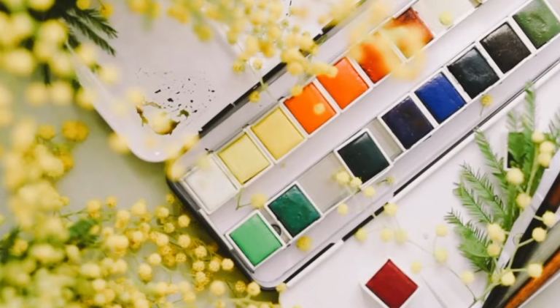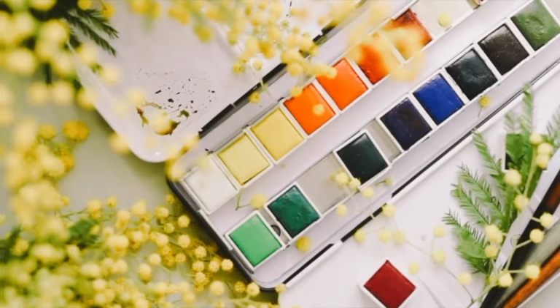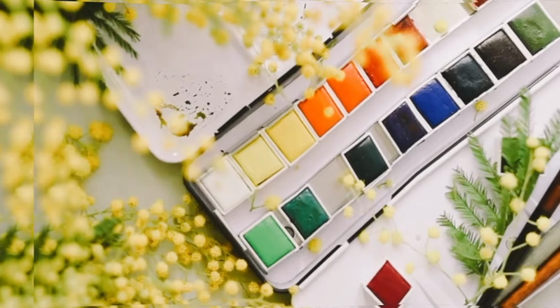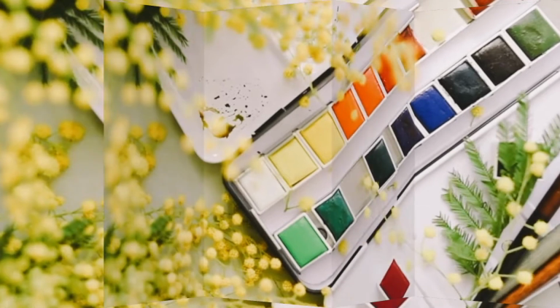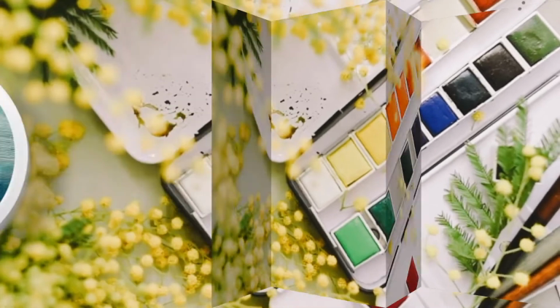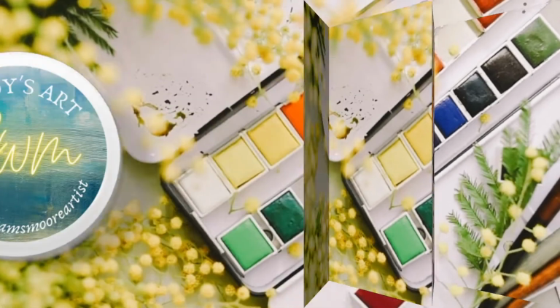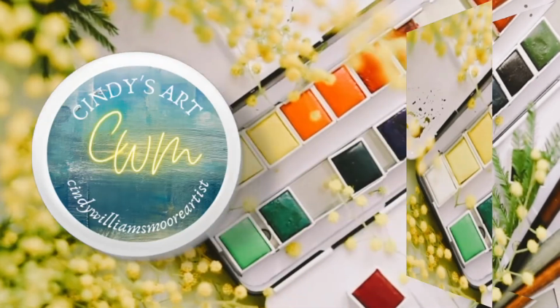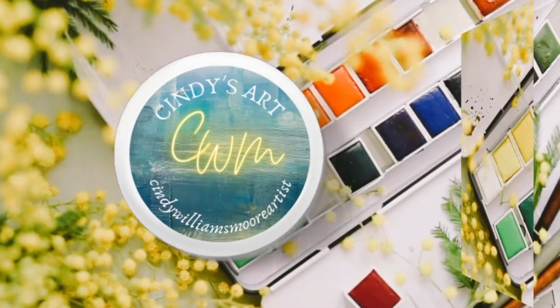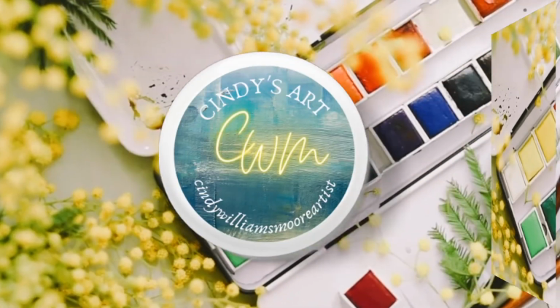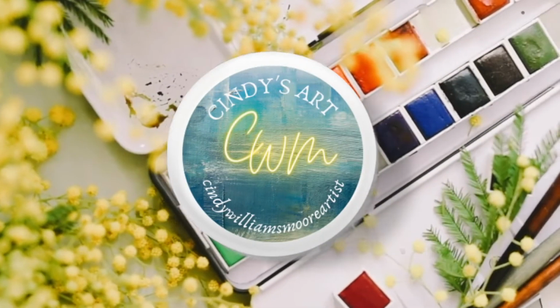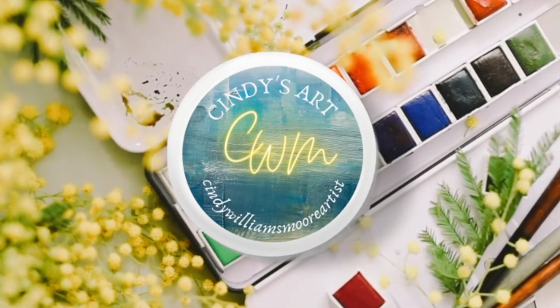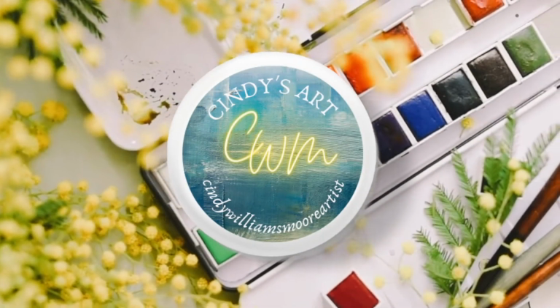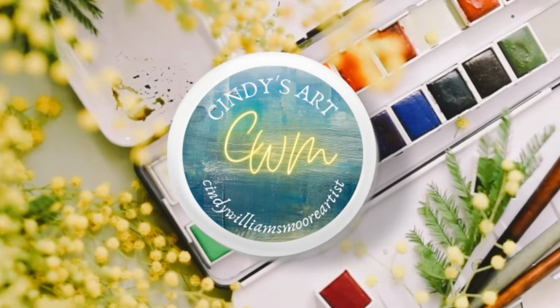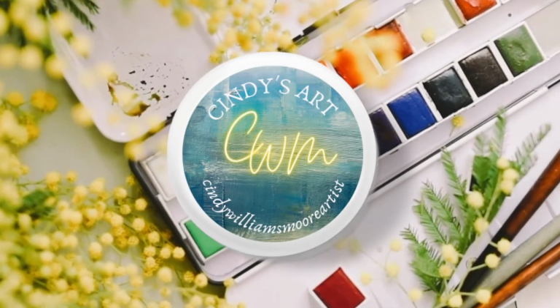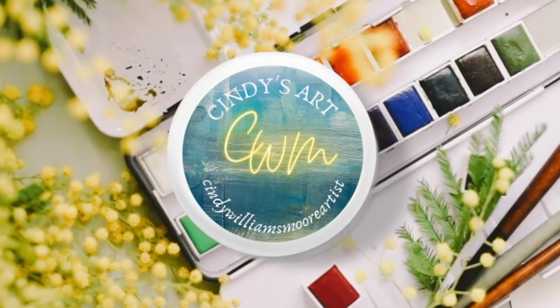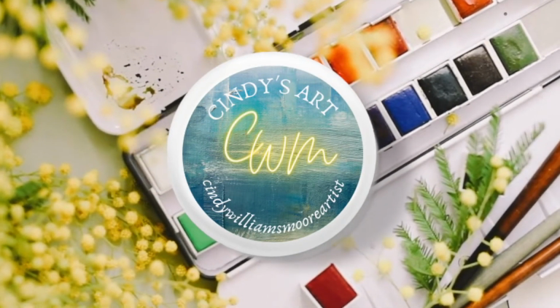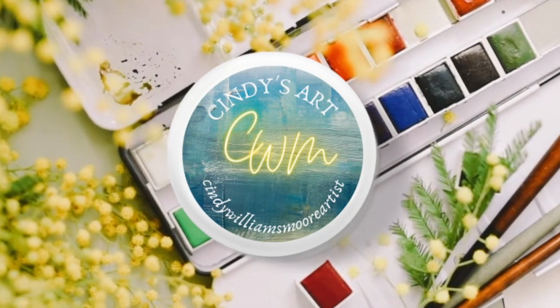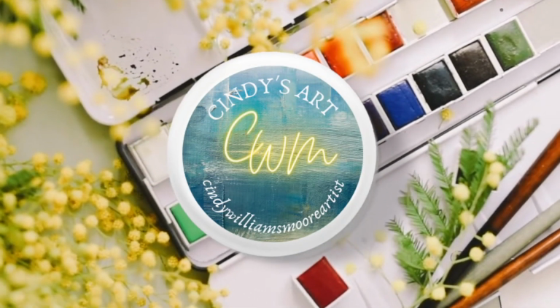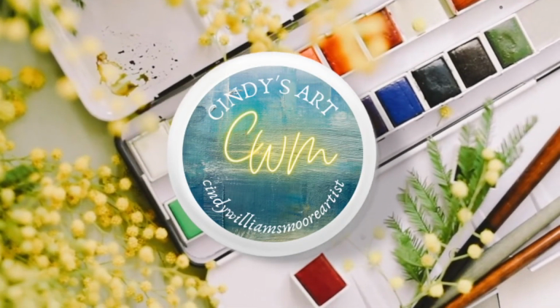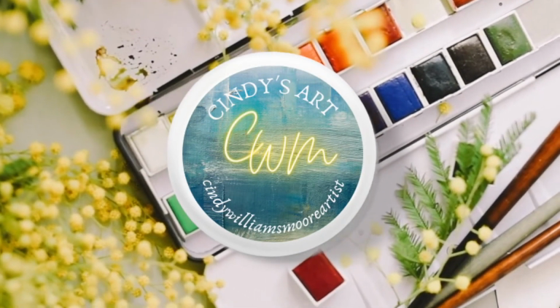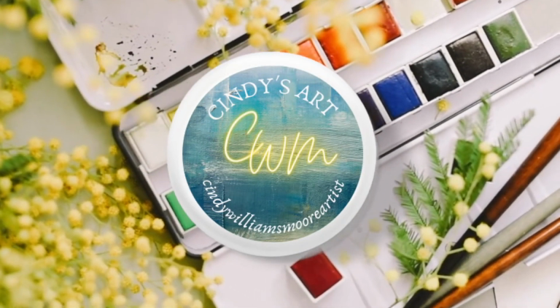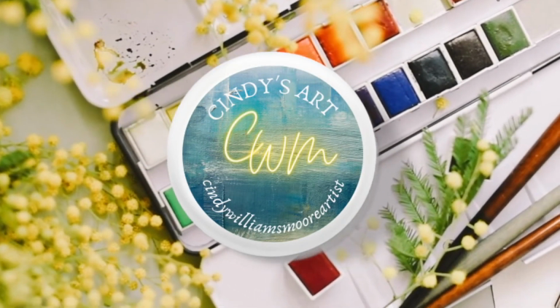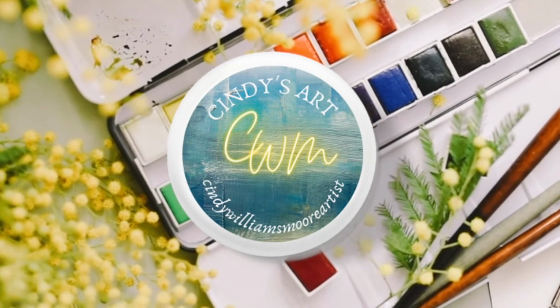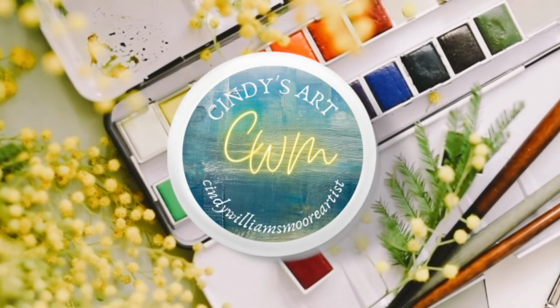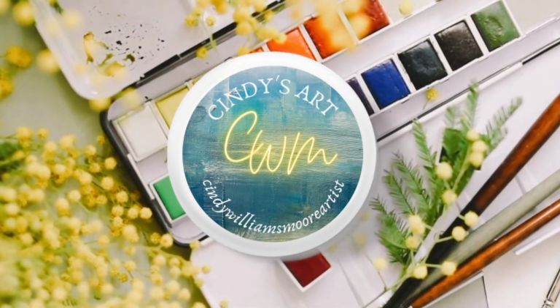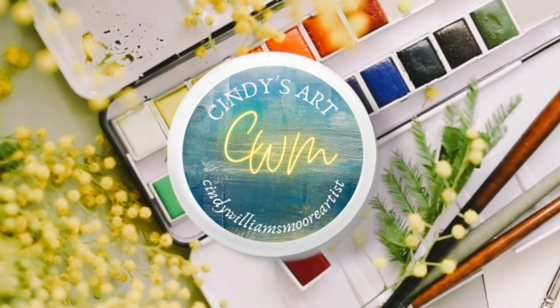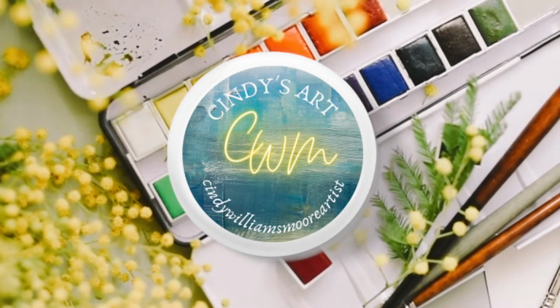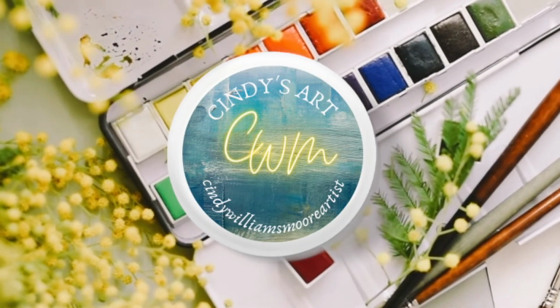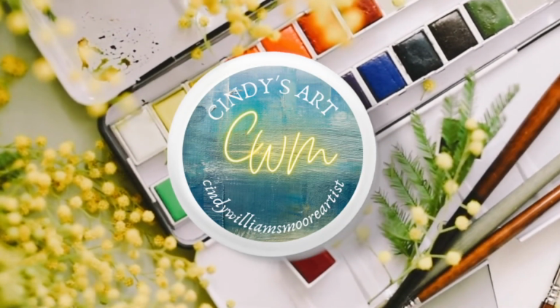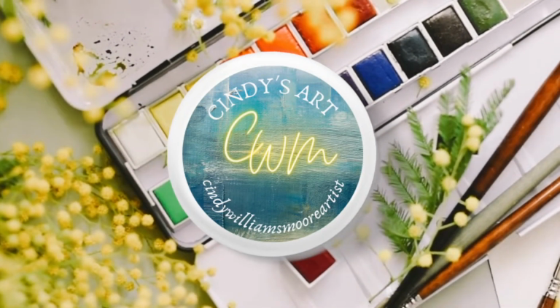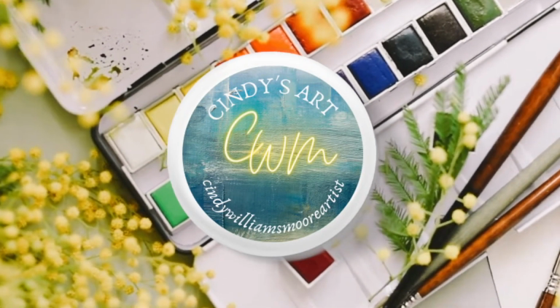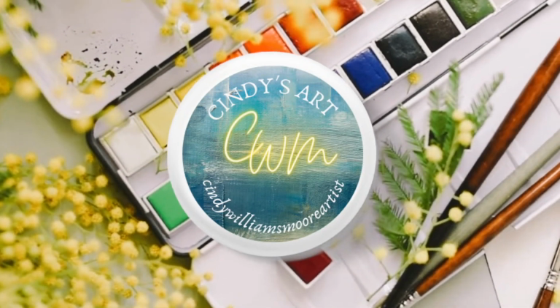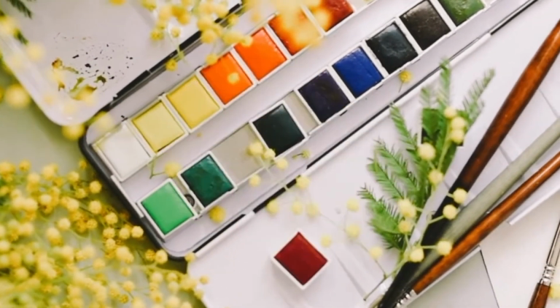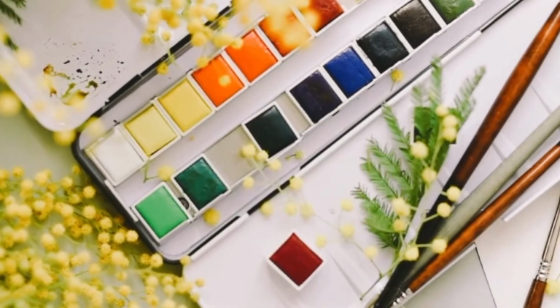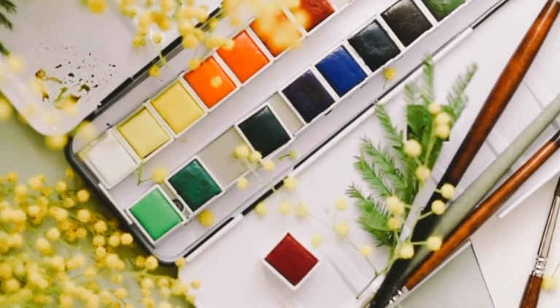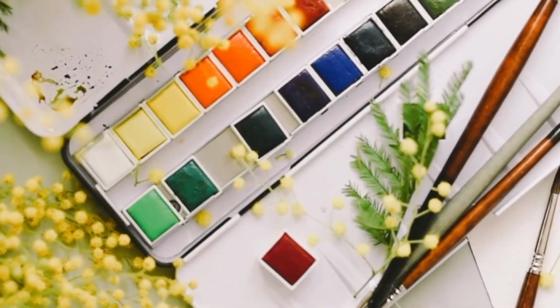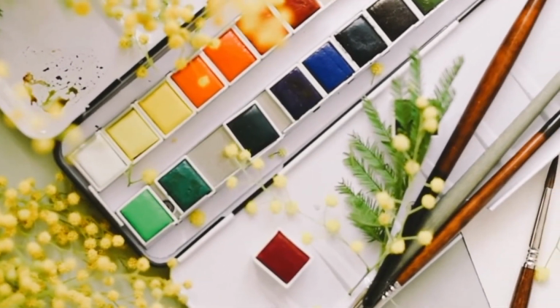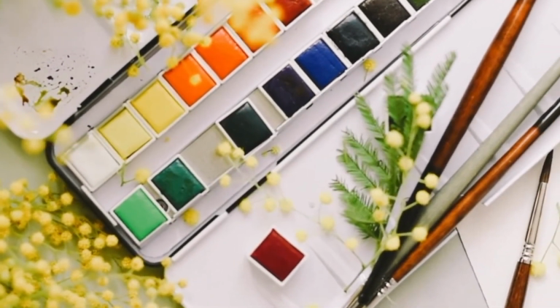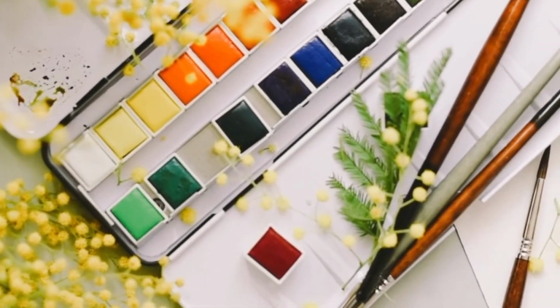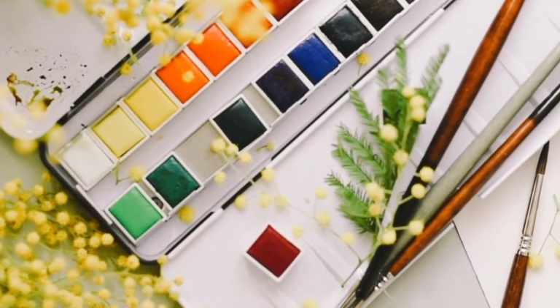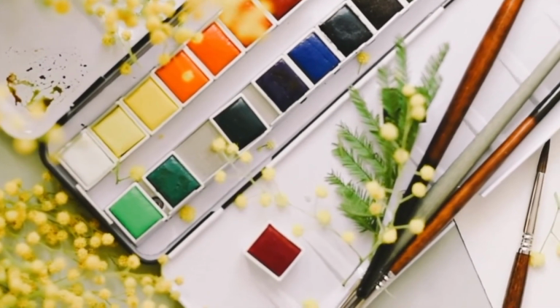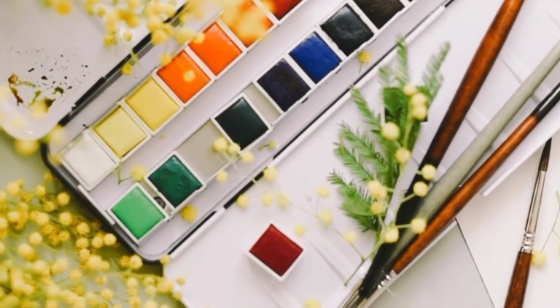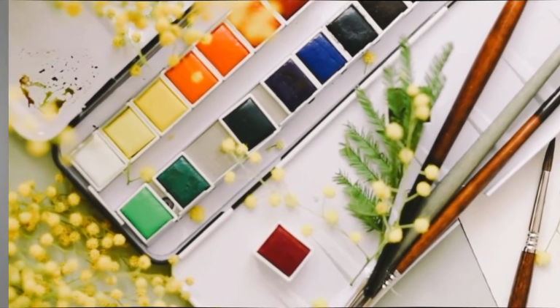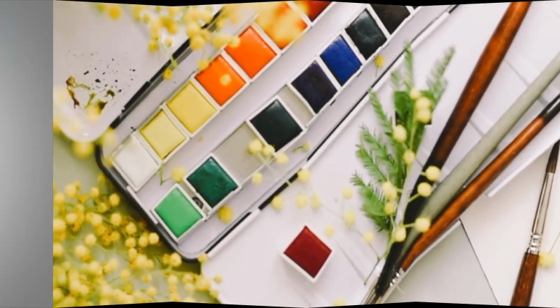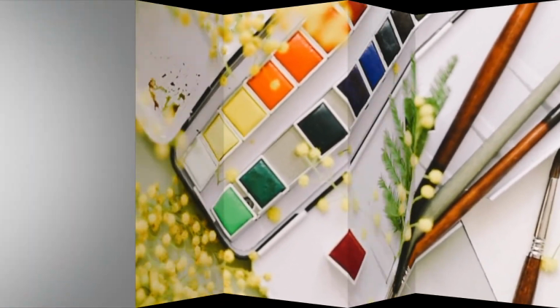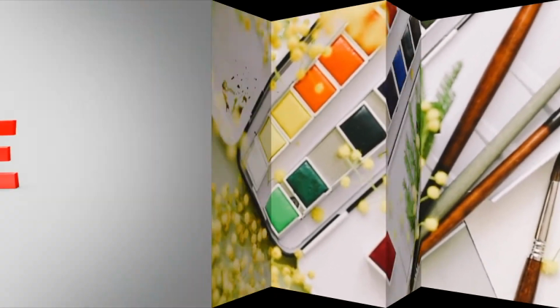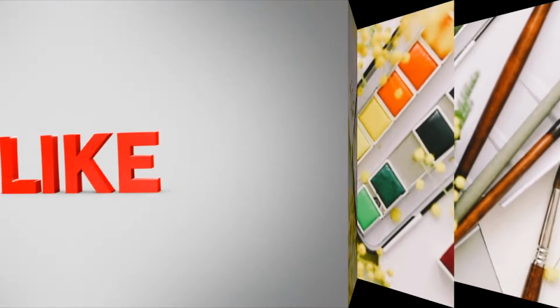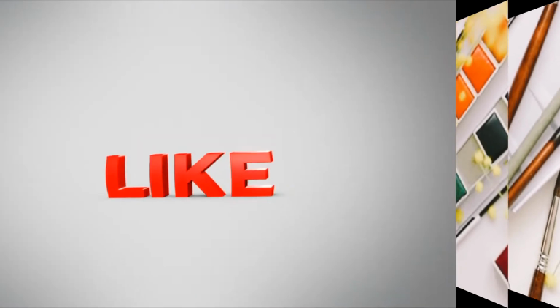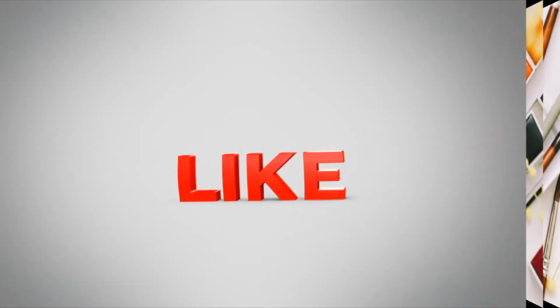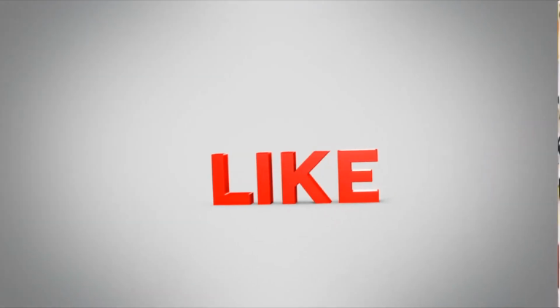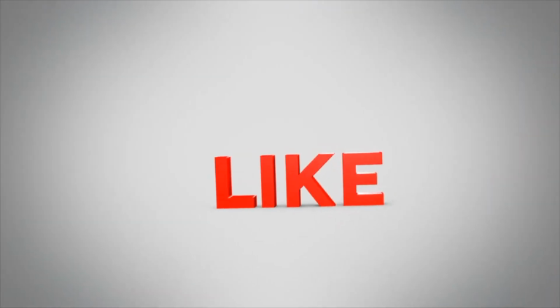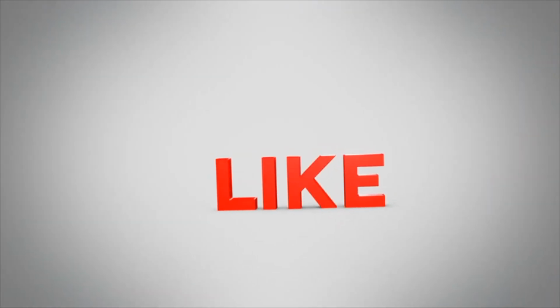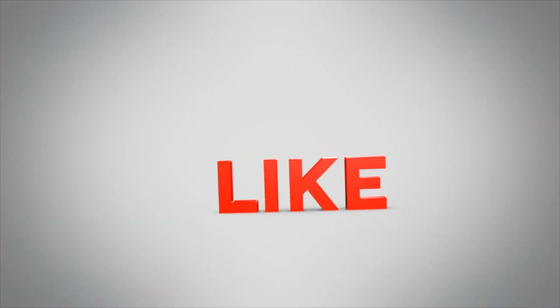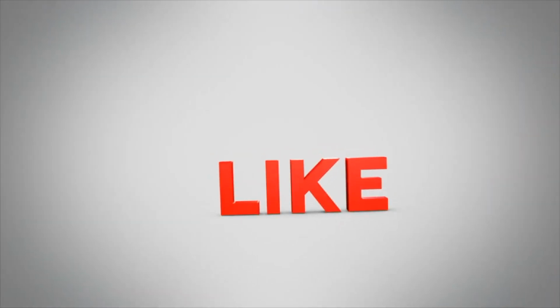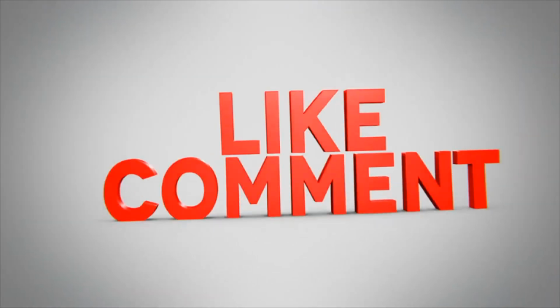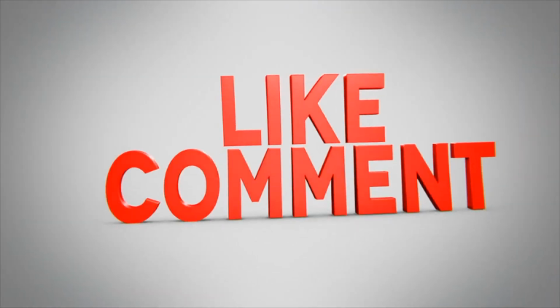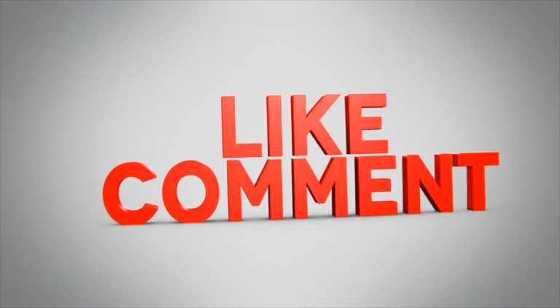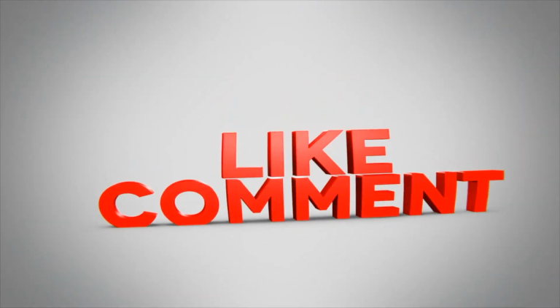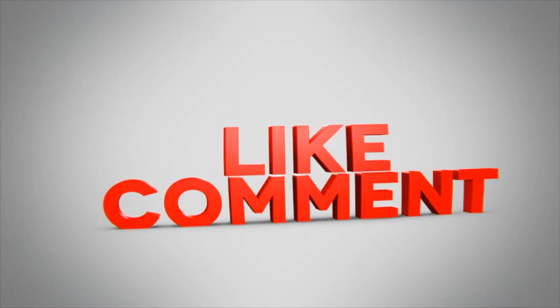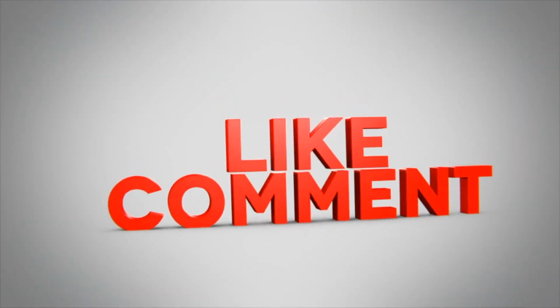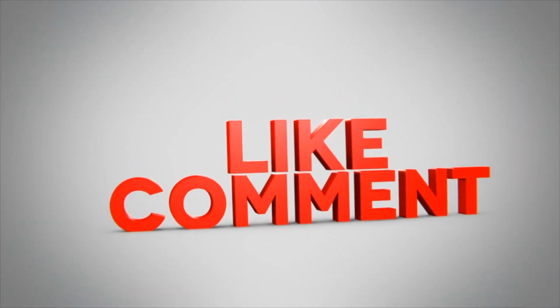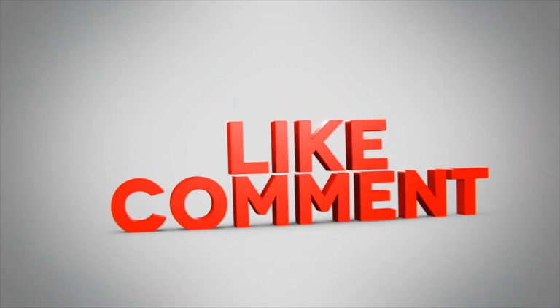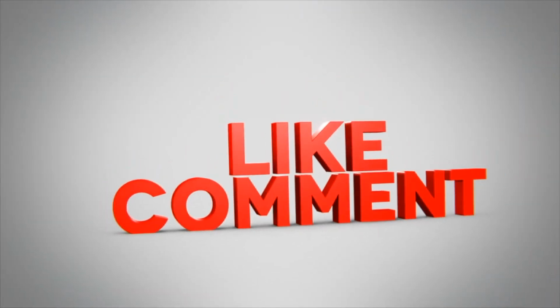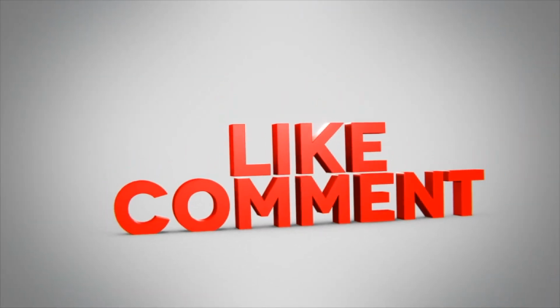Hi everyone, welcome to Cindy's Art. I'm Cindy and today we are going to paint an ocean beach watercolor painting.